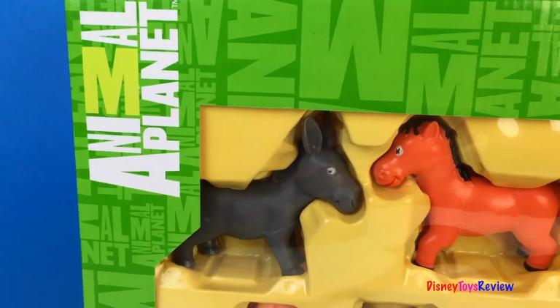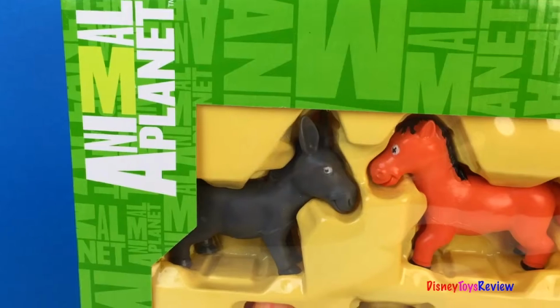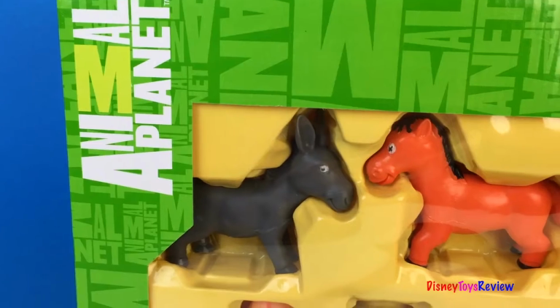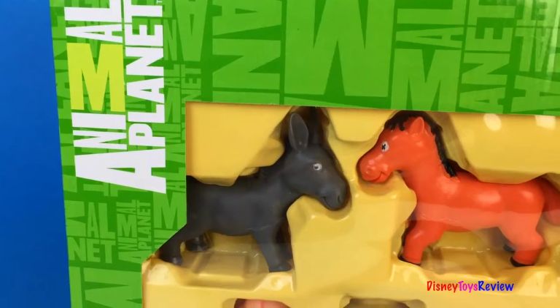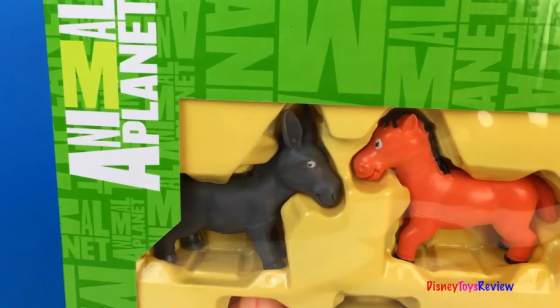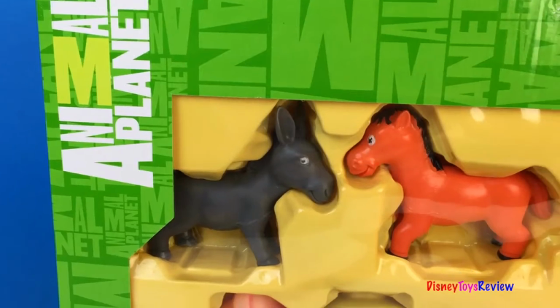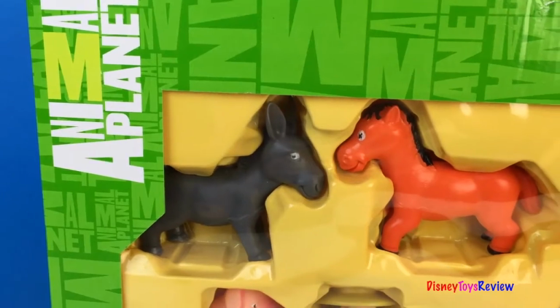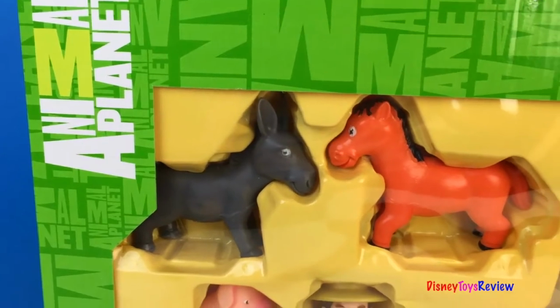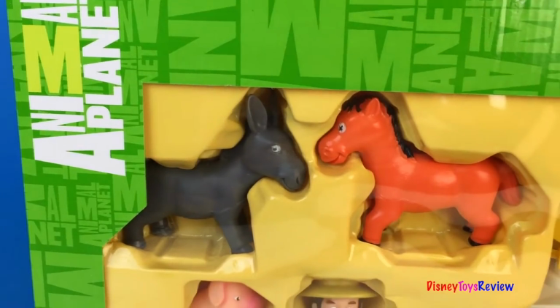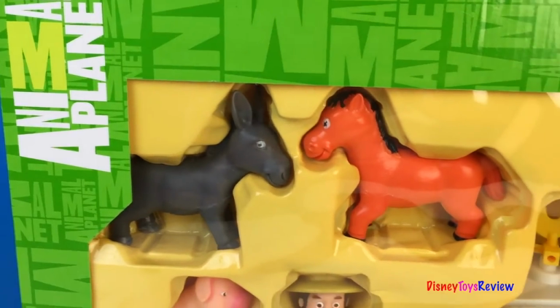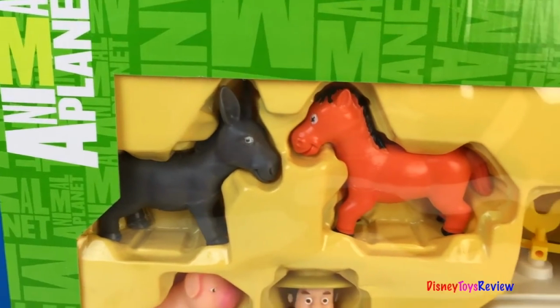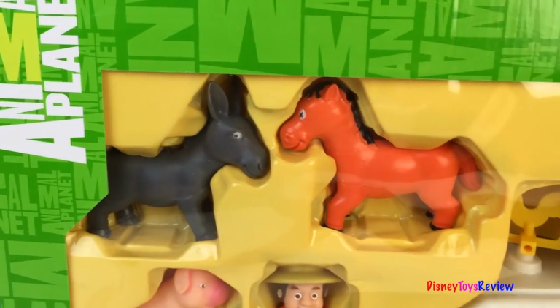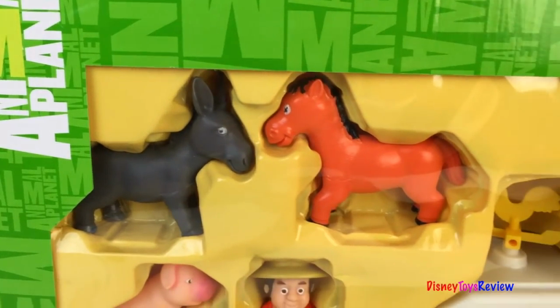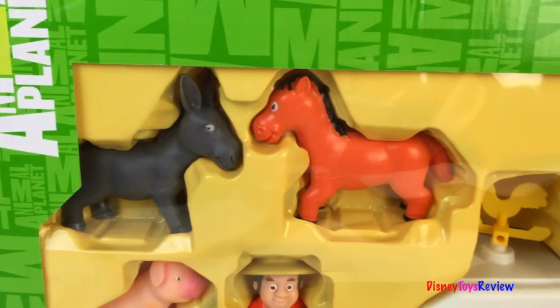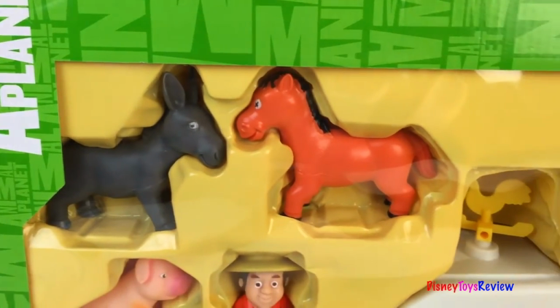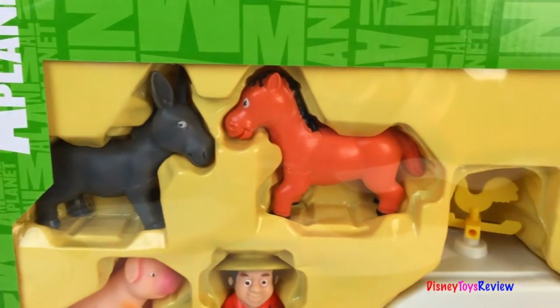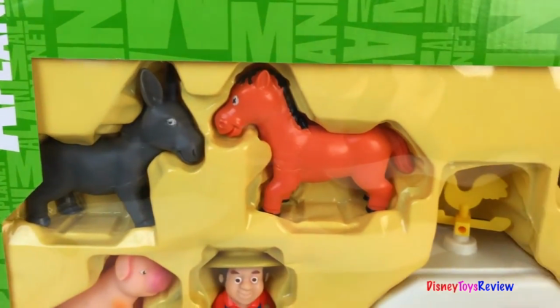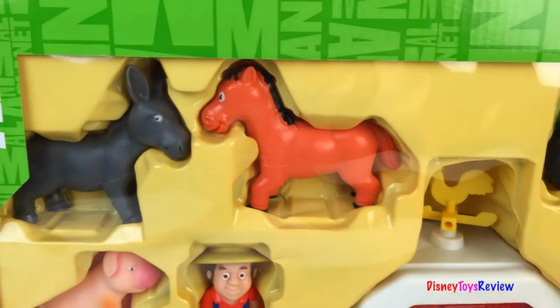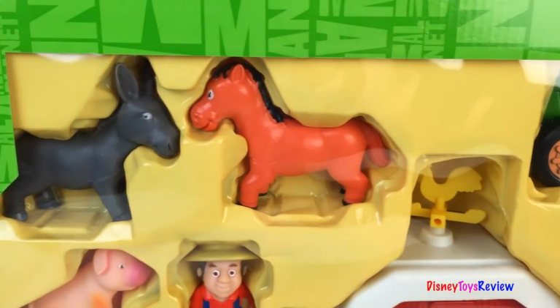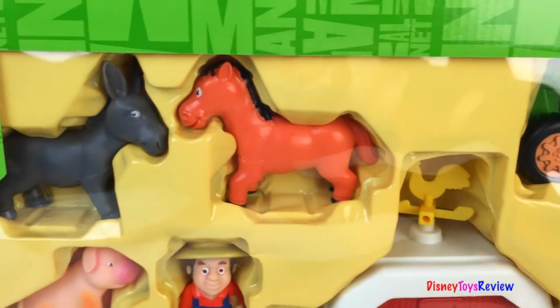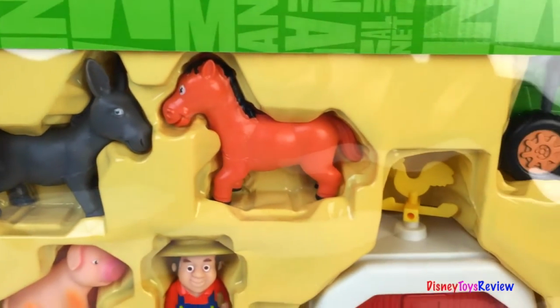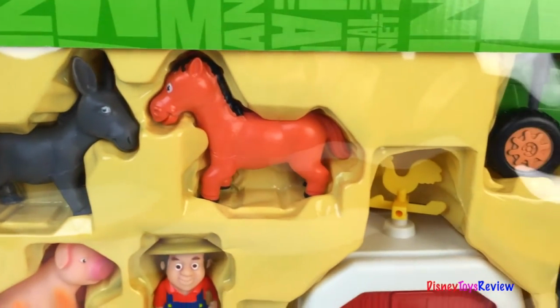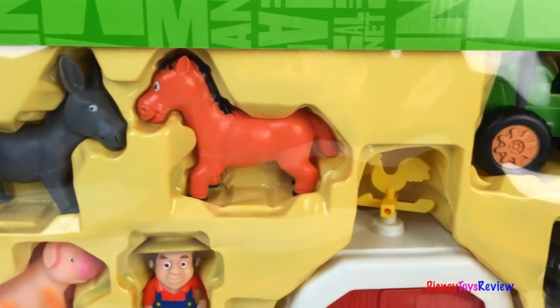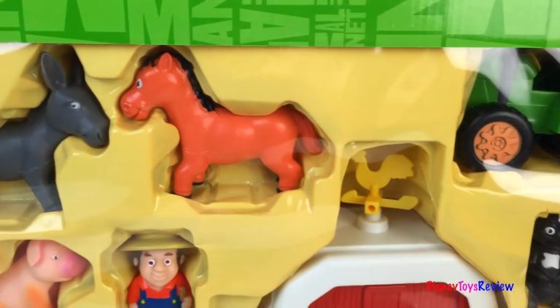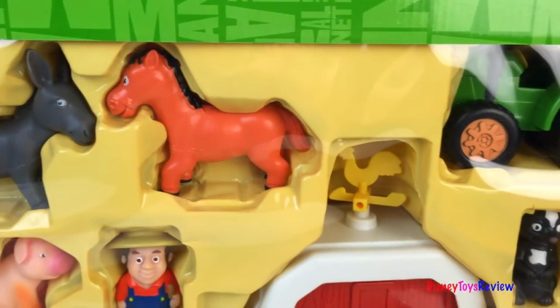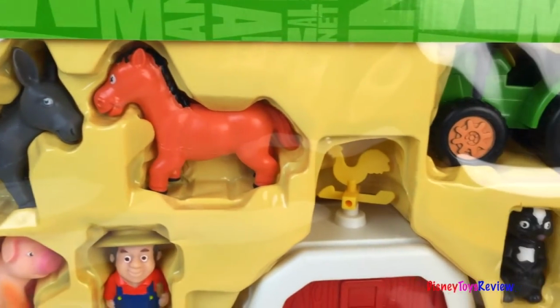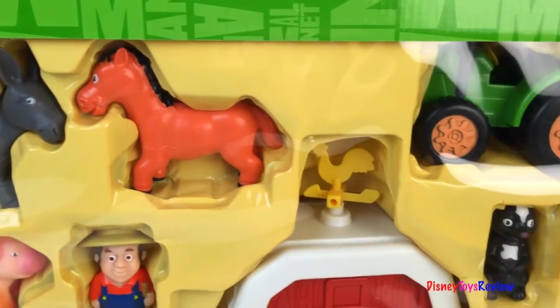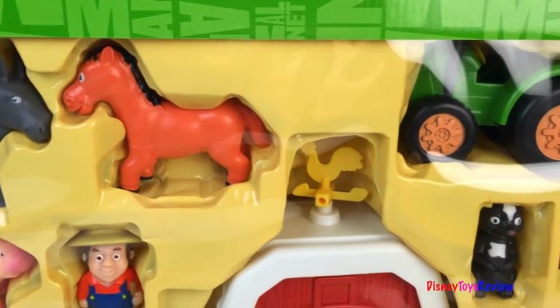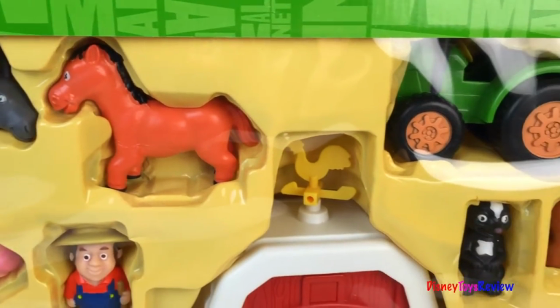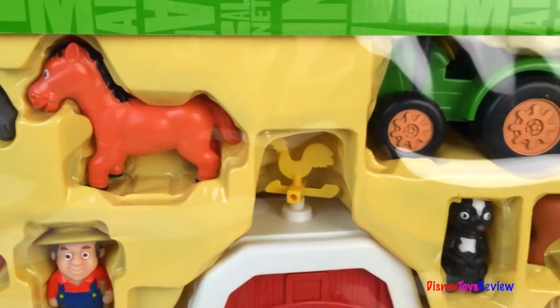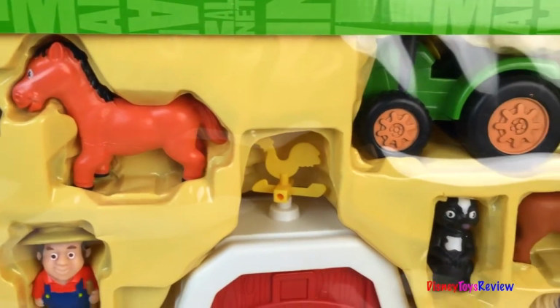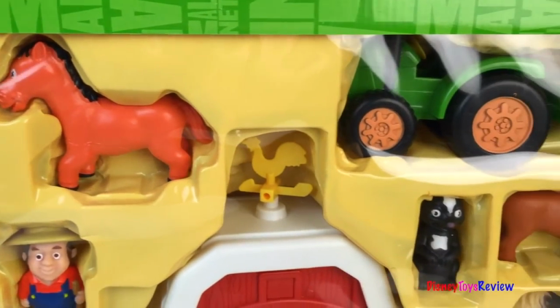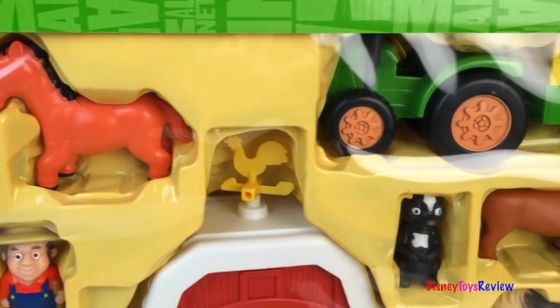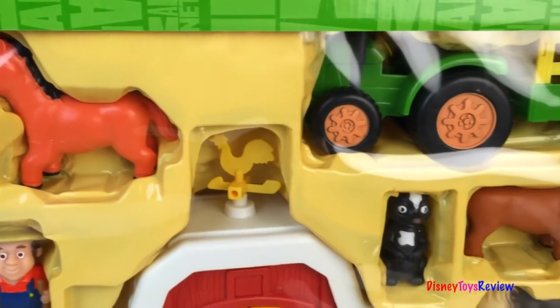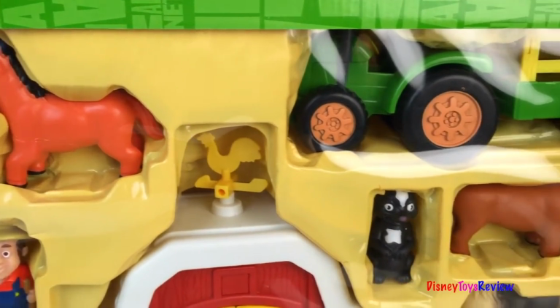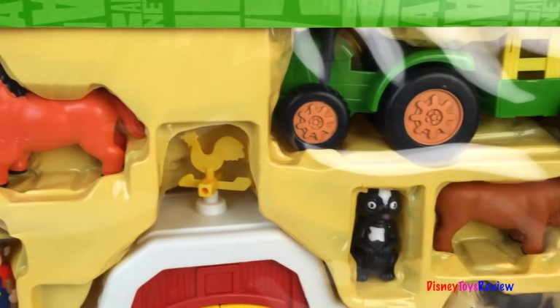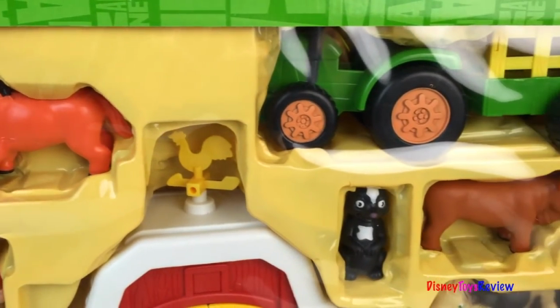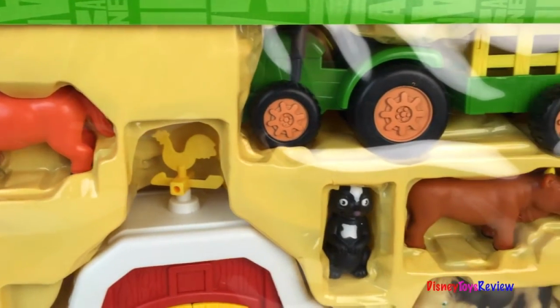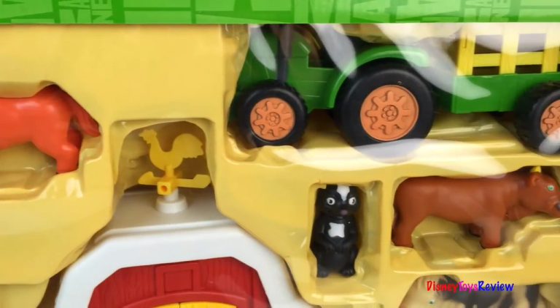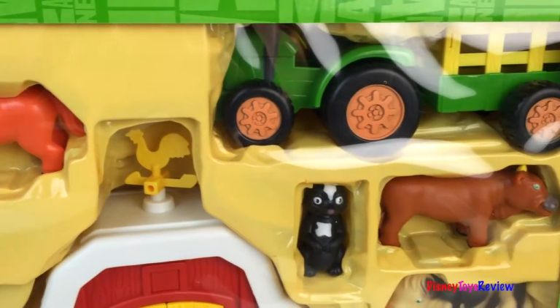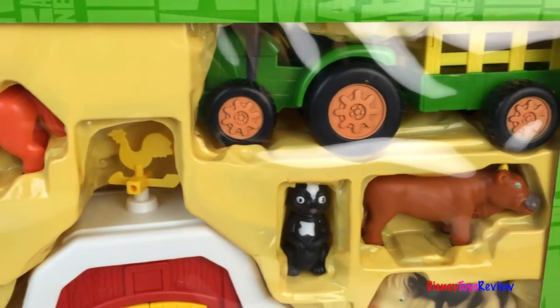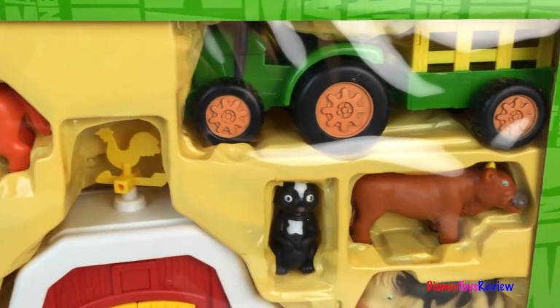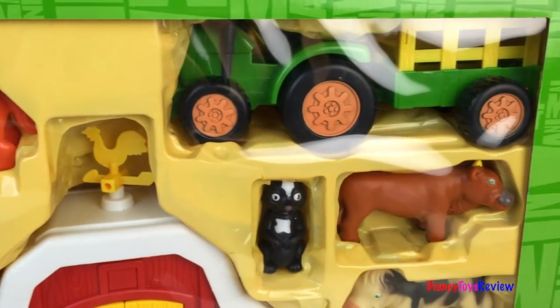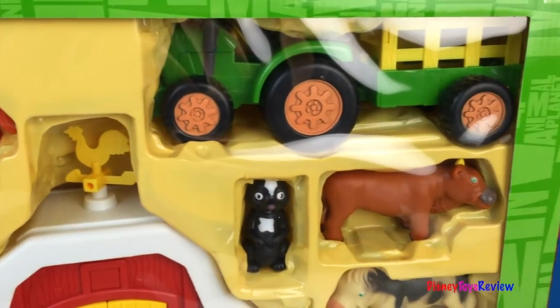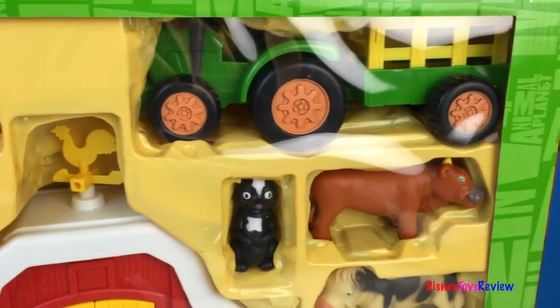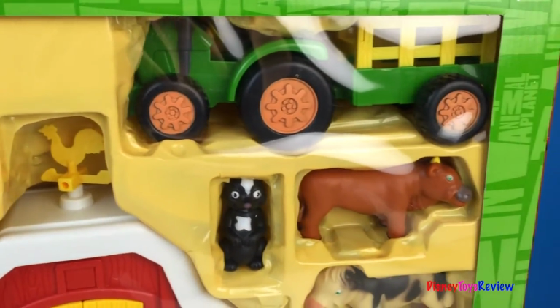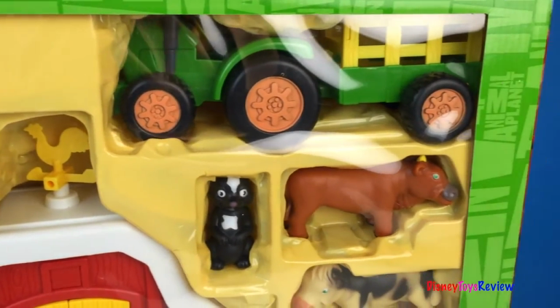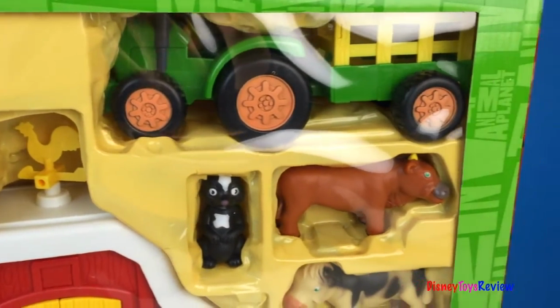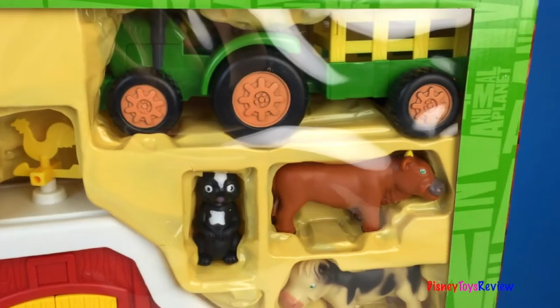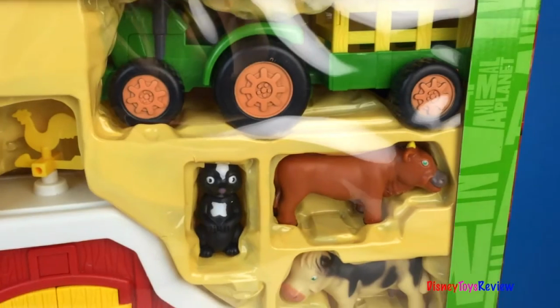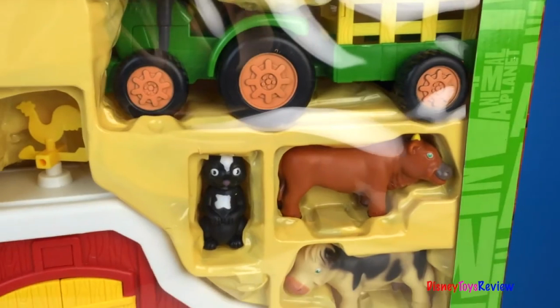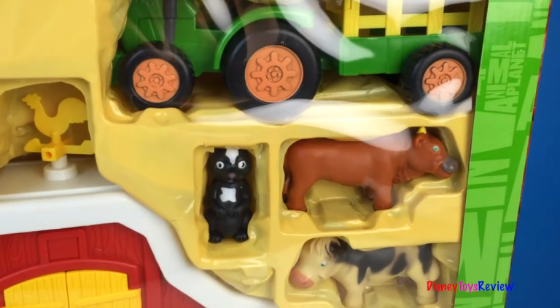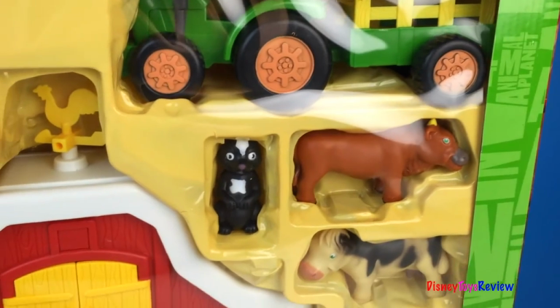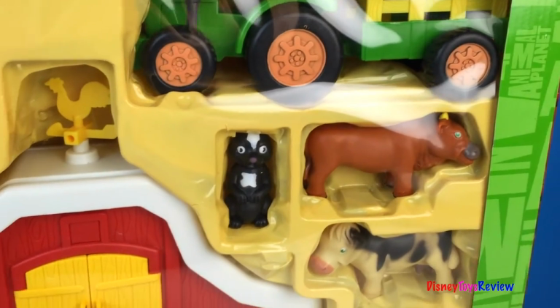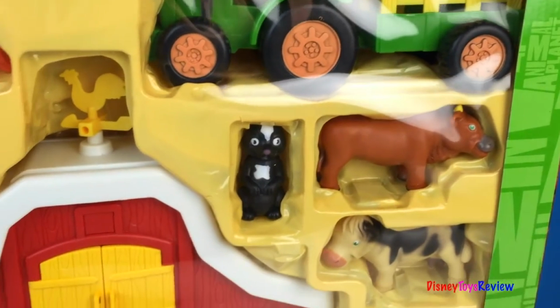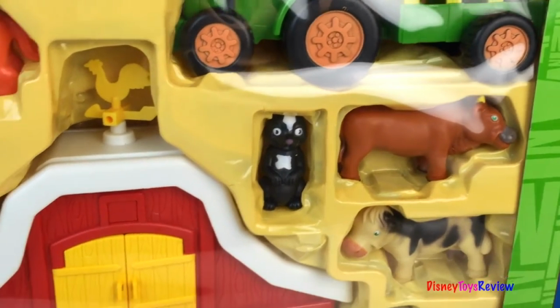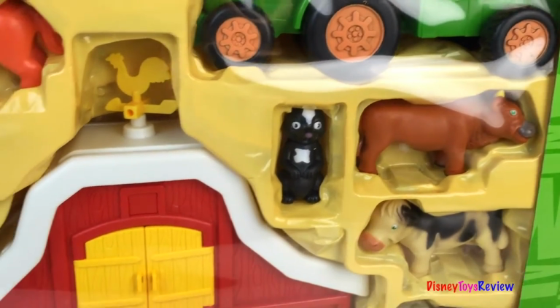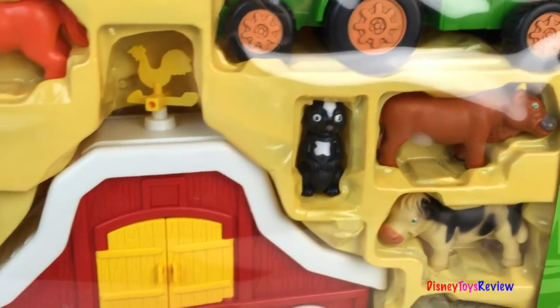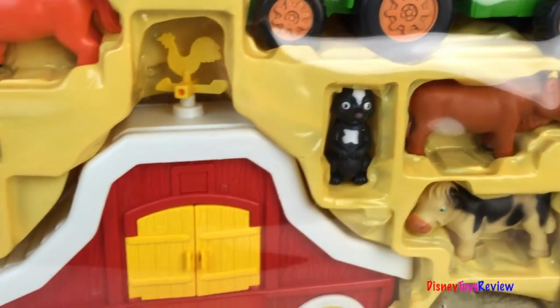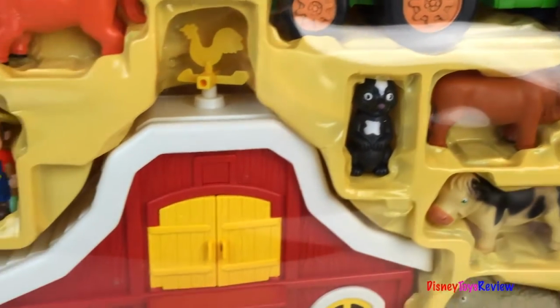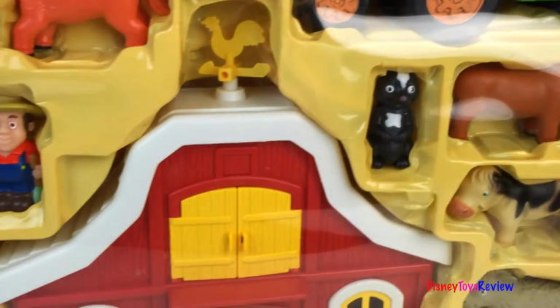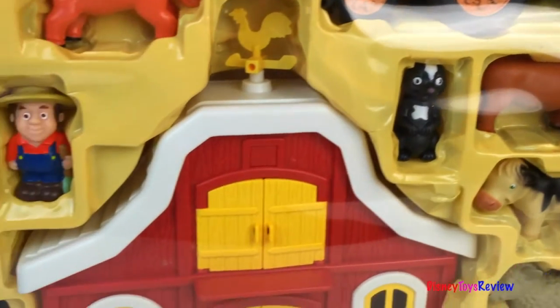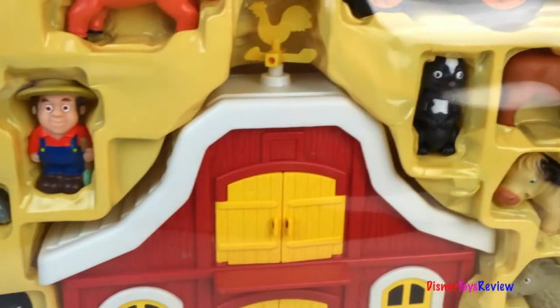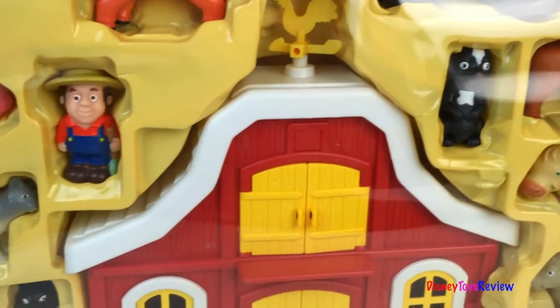Hi guys, Disney Toys Review here. Today we have Animal Planet. This is a mega barnyard discovery.